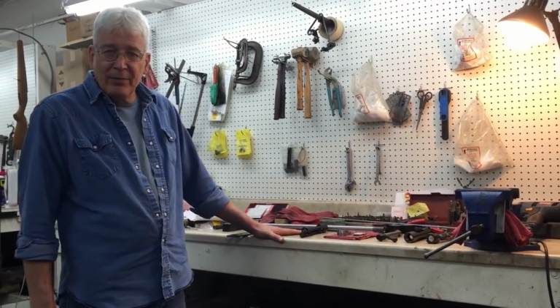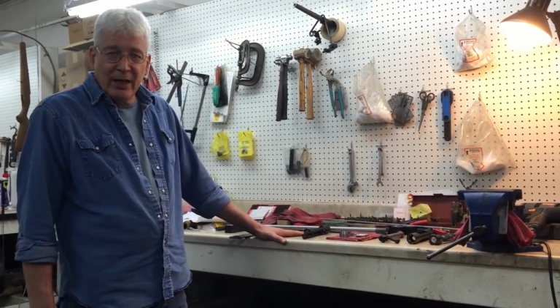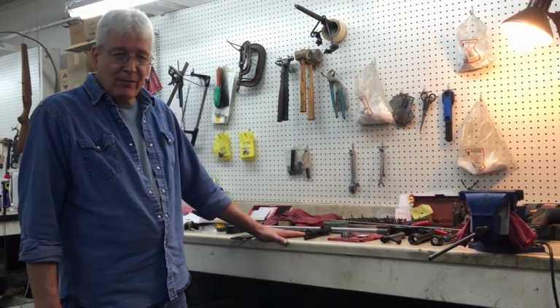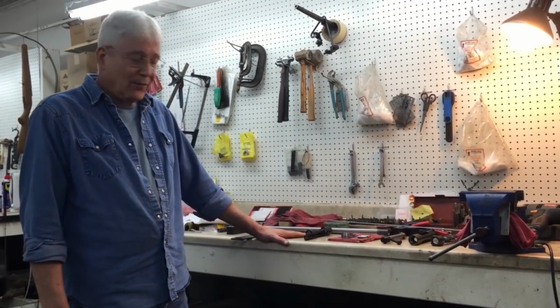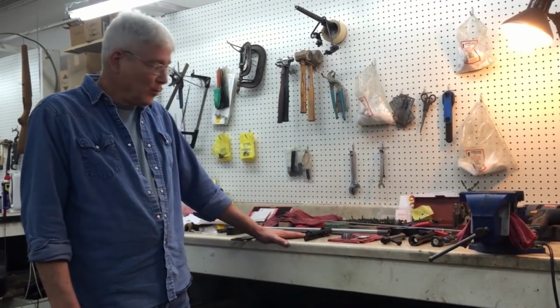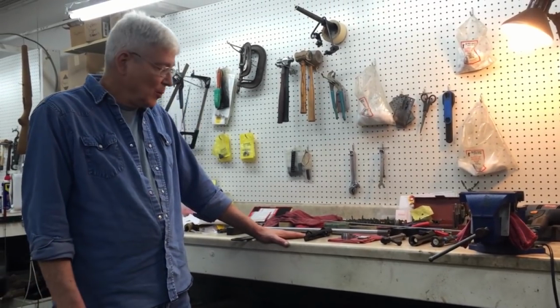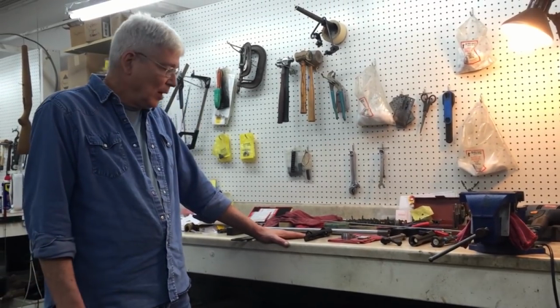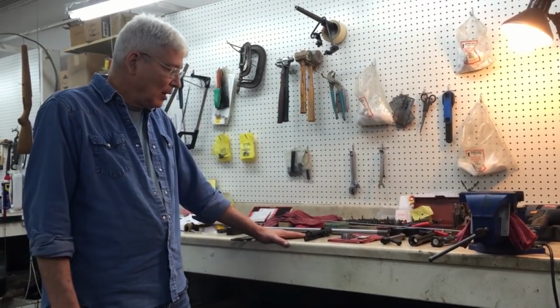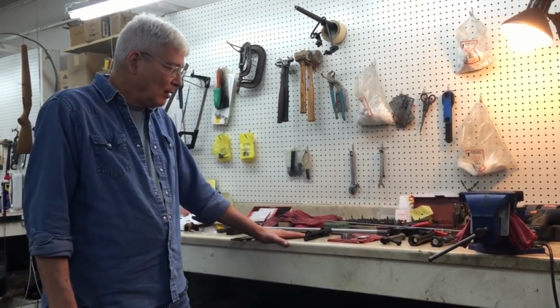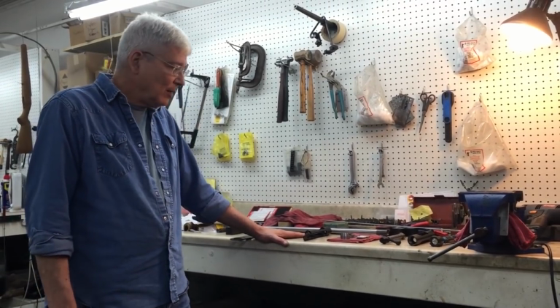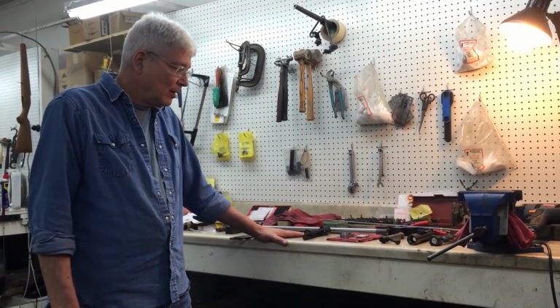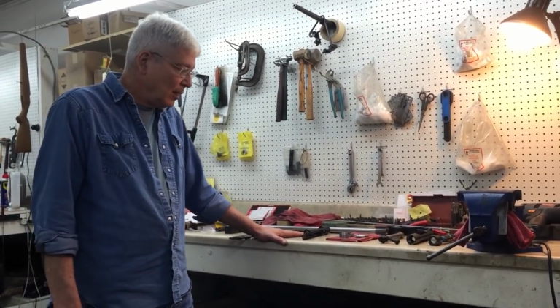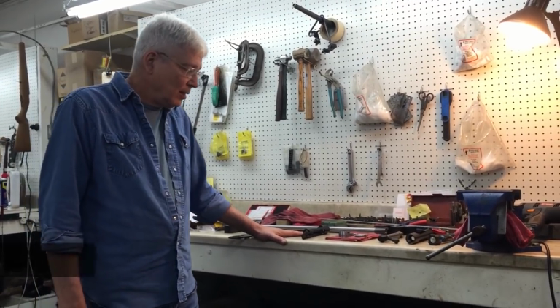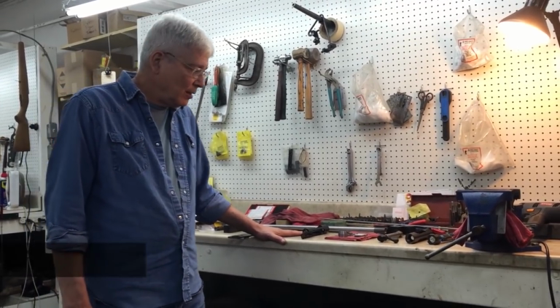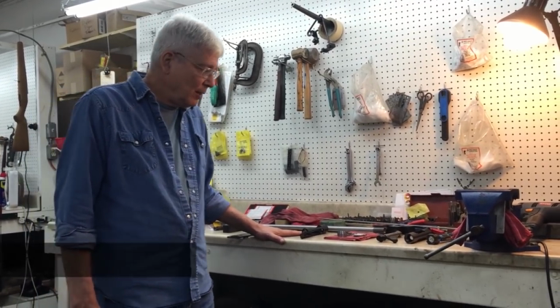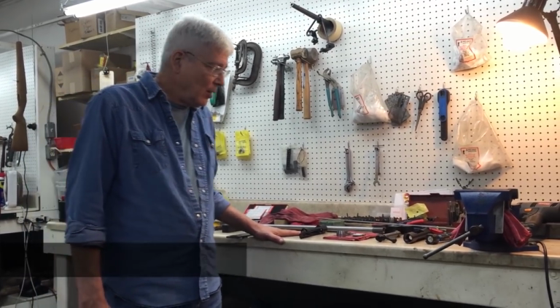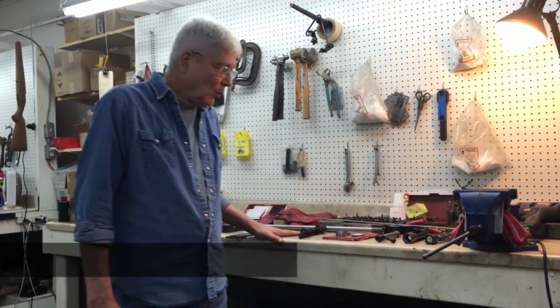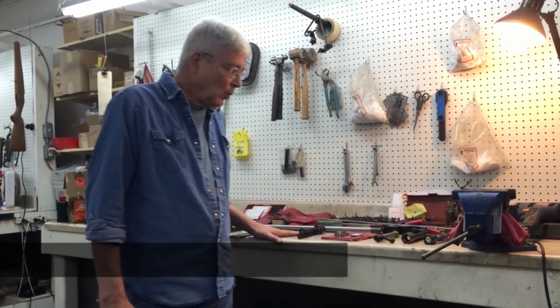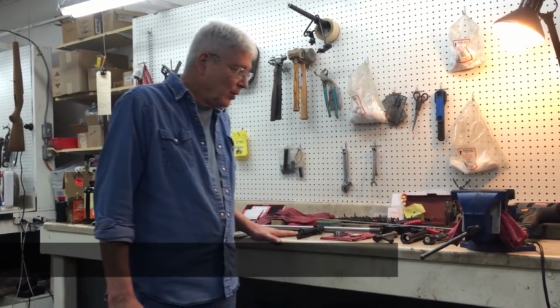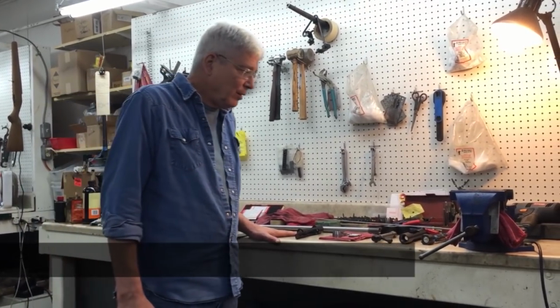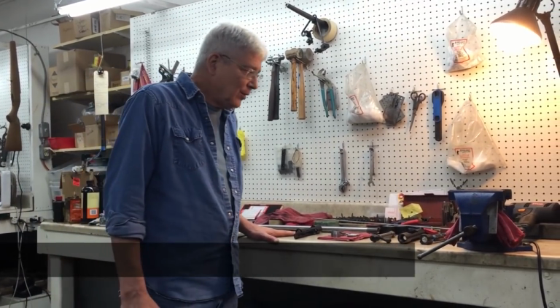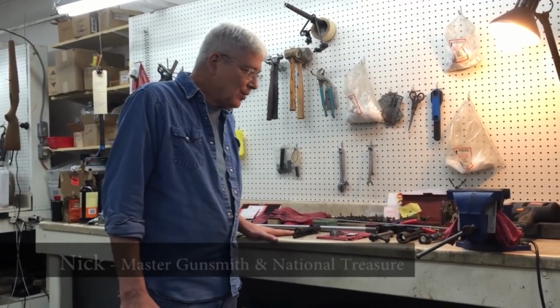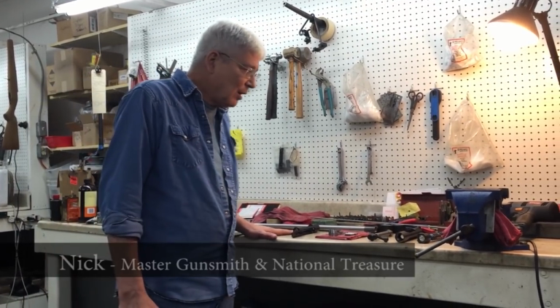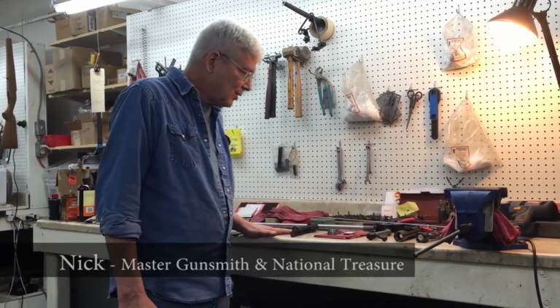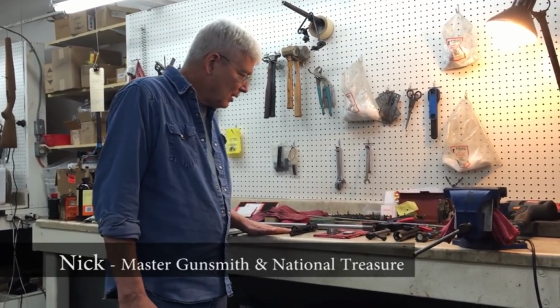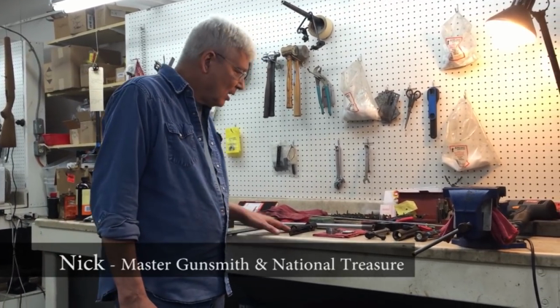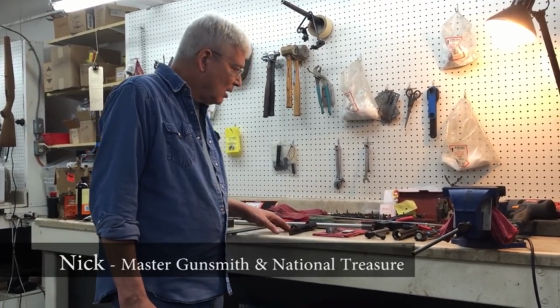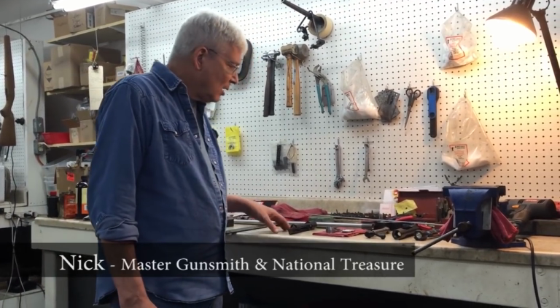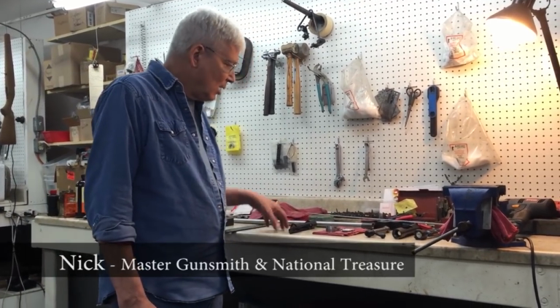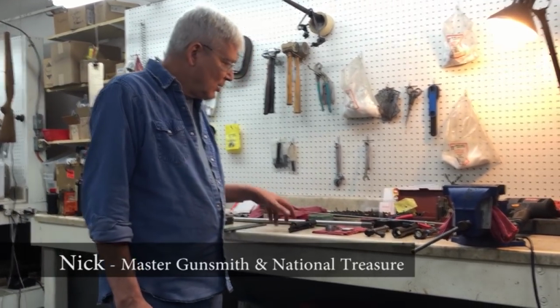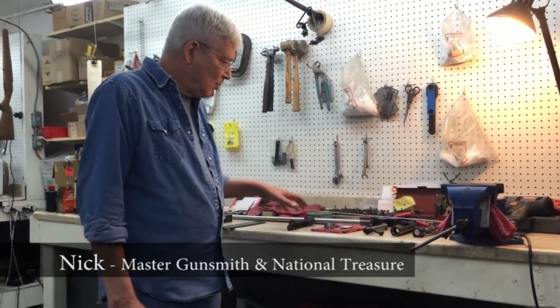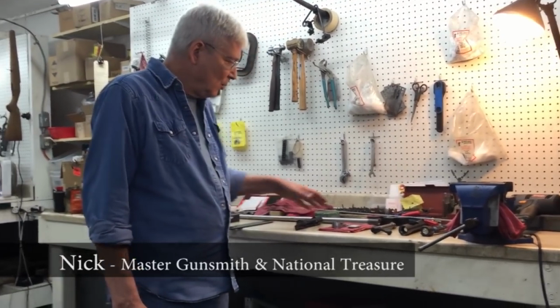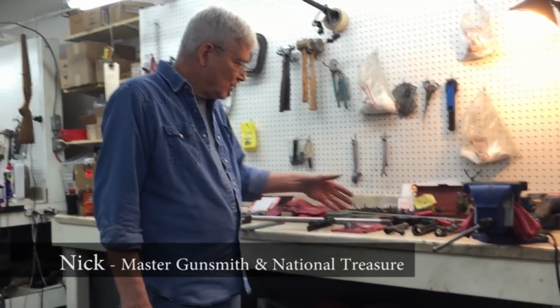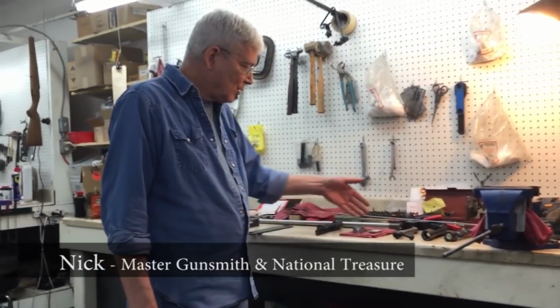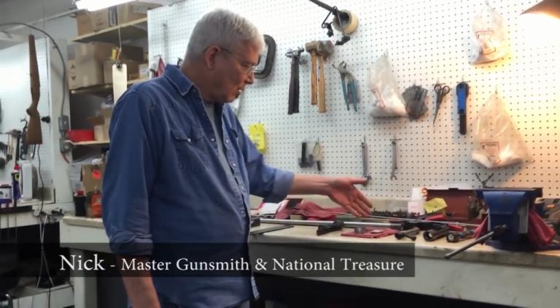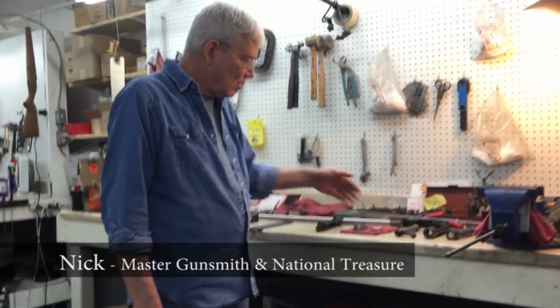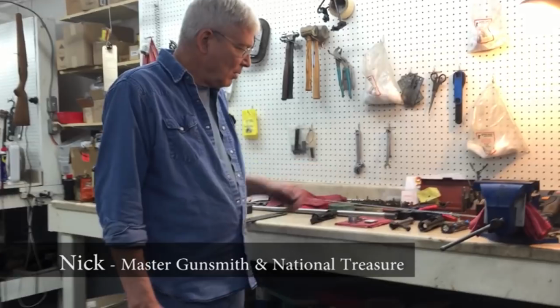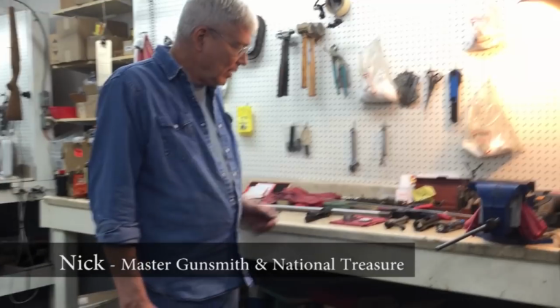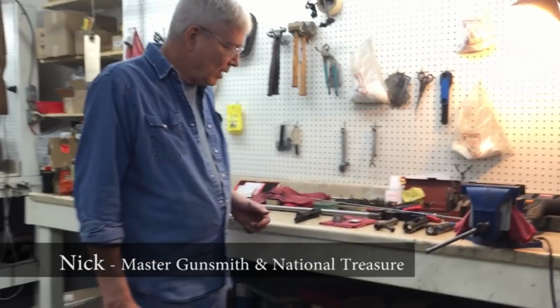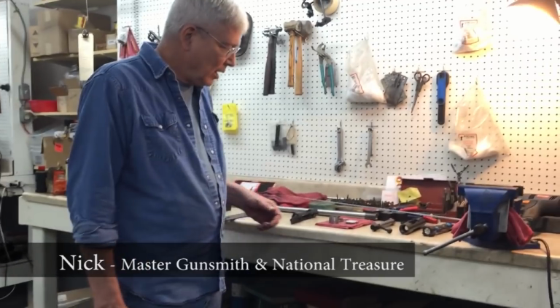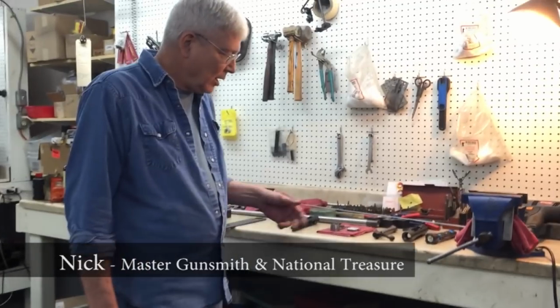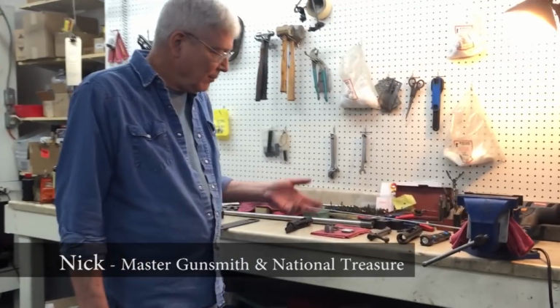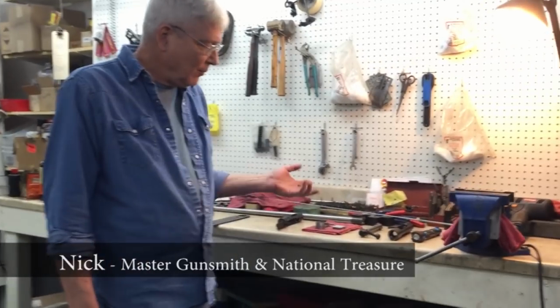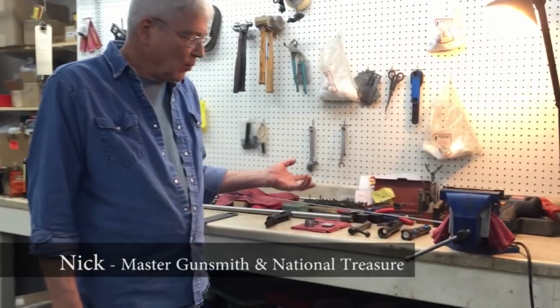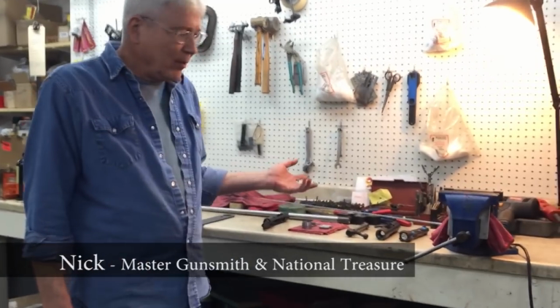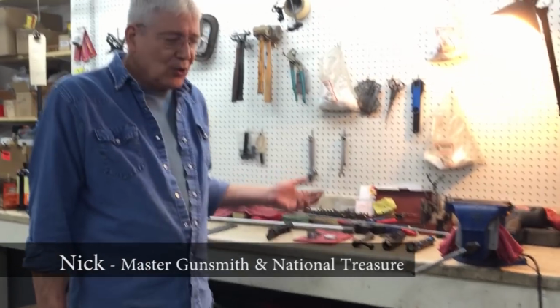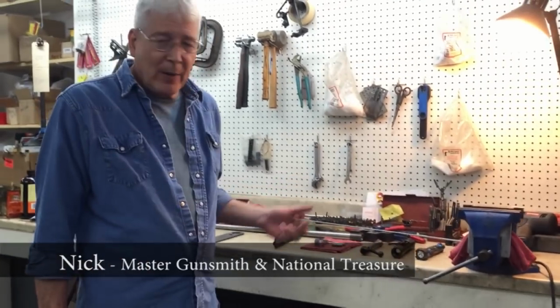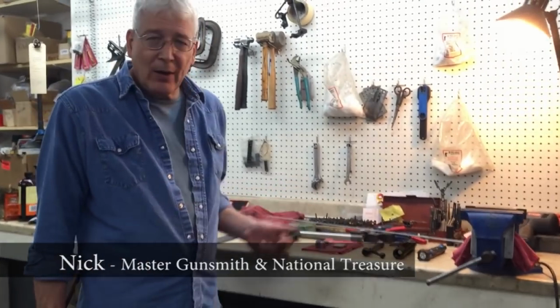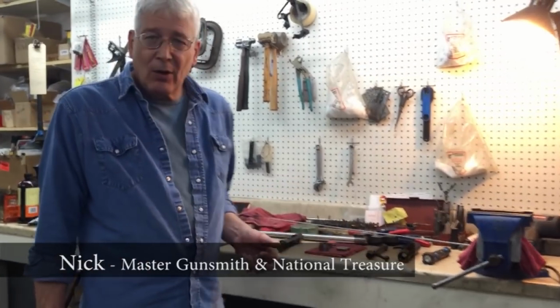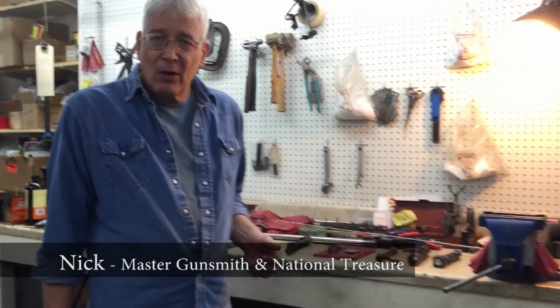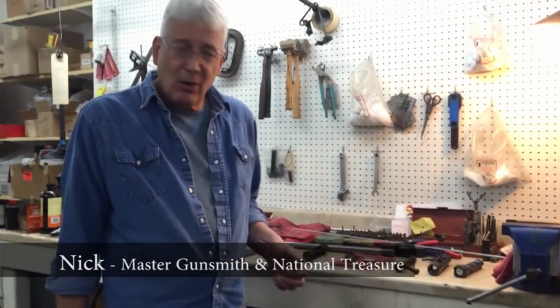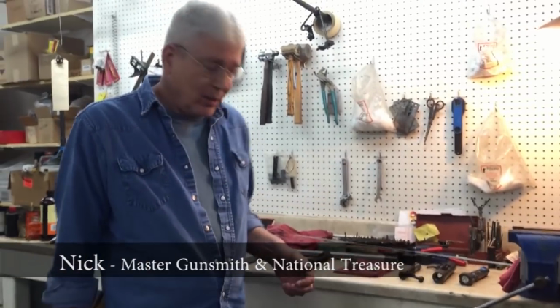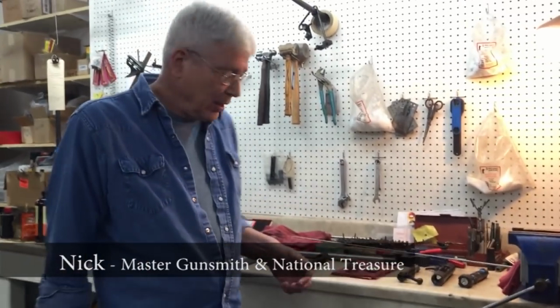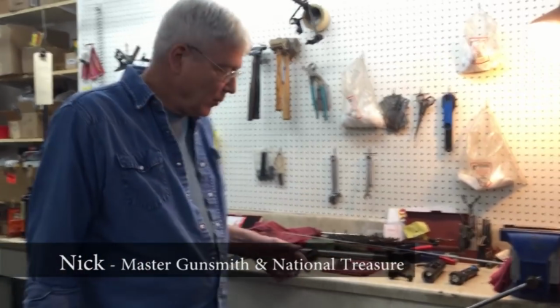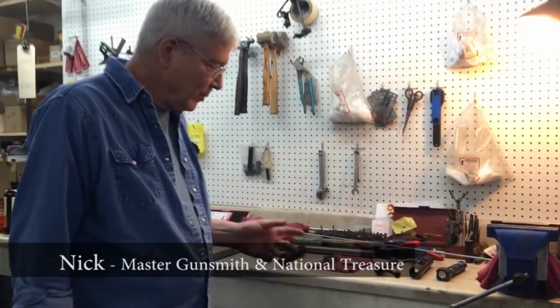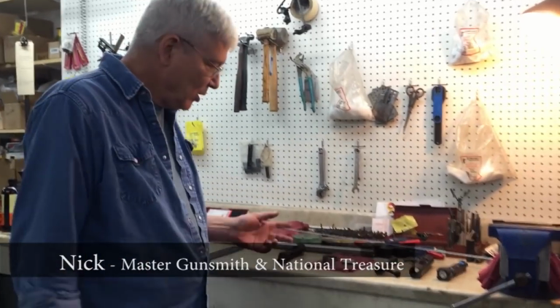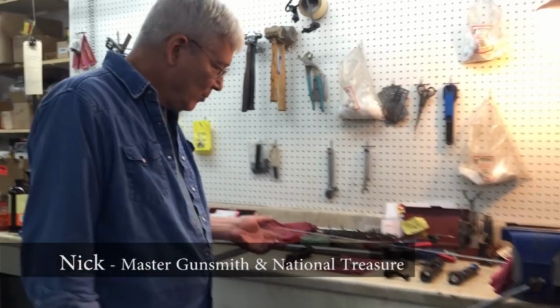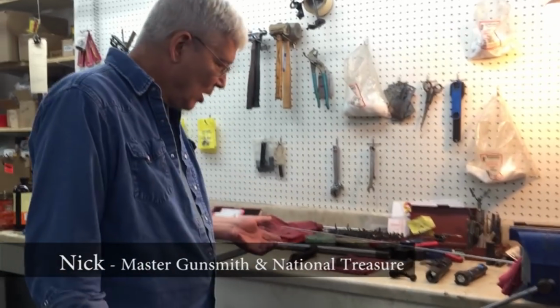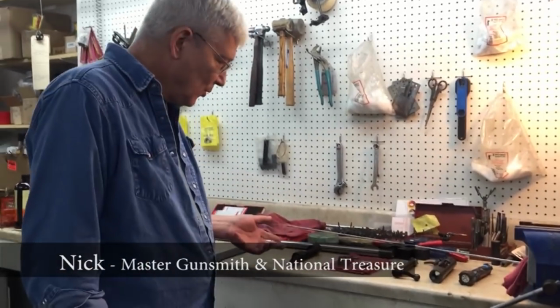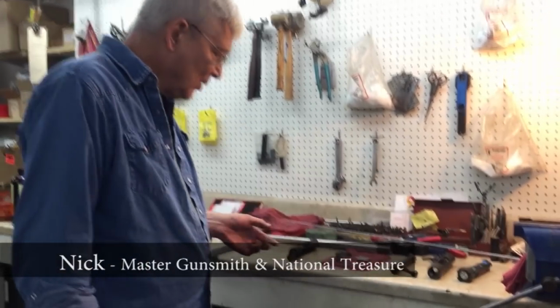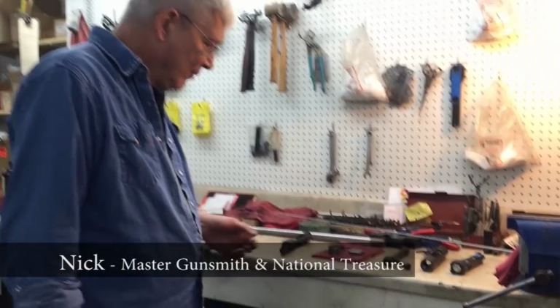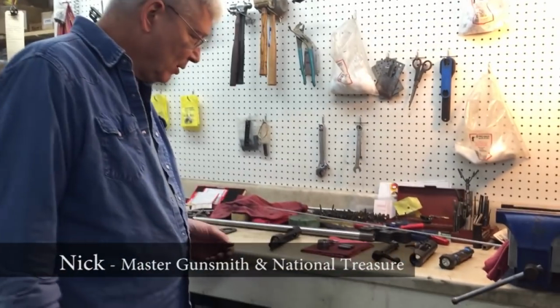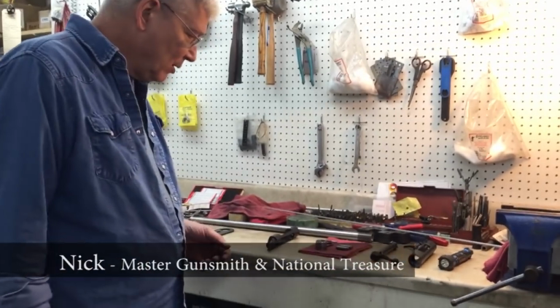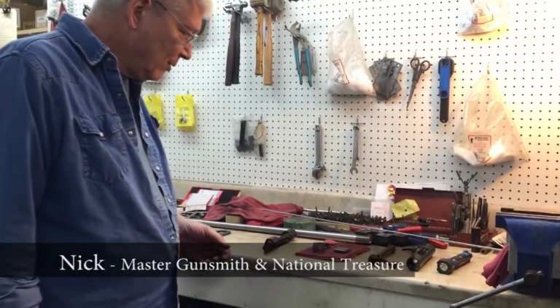I'm Nick from the Barrel Outlet and today we're going to discuss how to install a Remage barrel on a Remington Model 700.